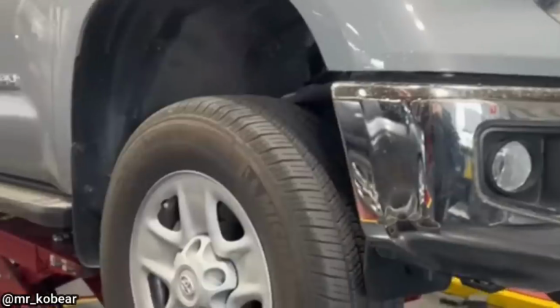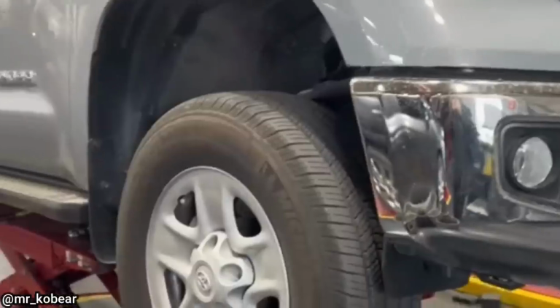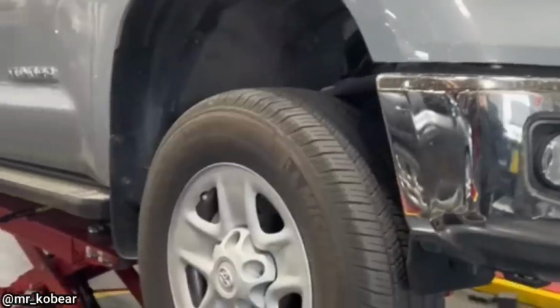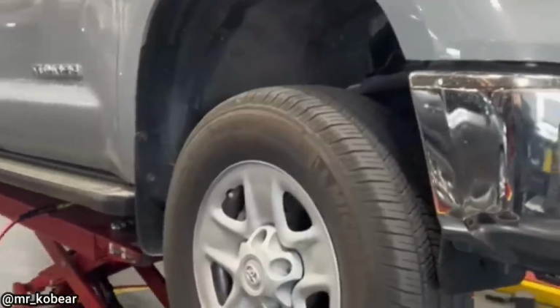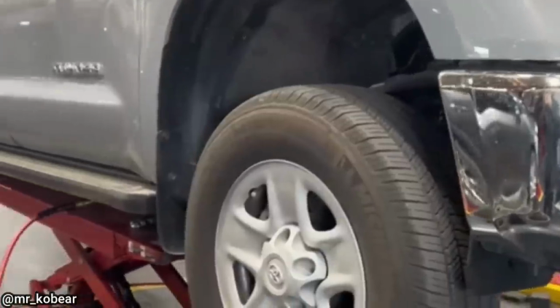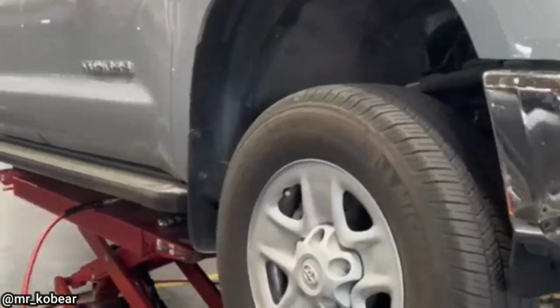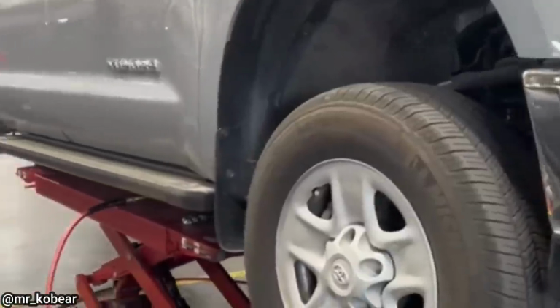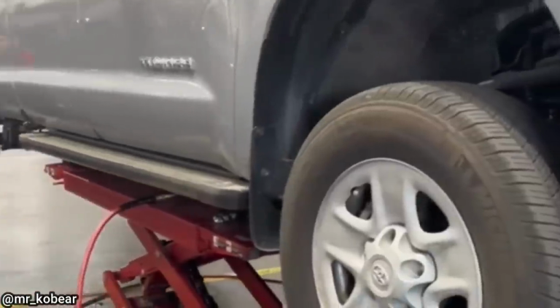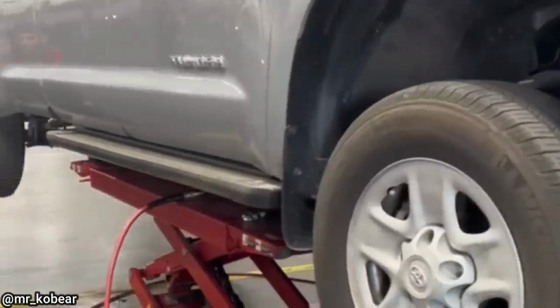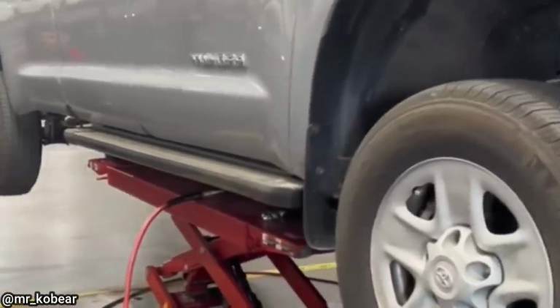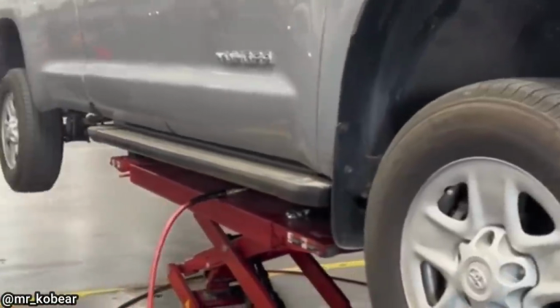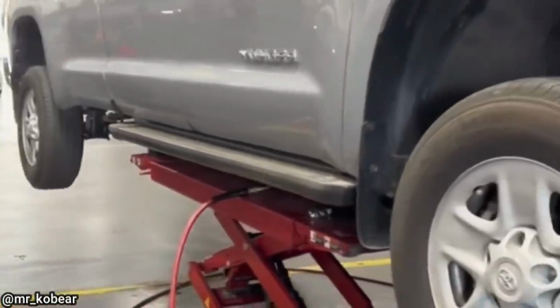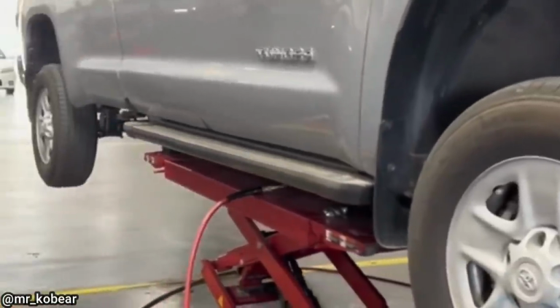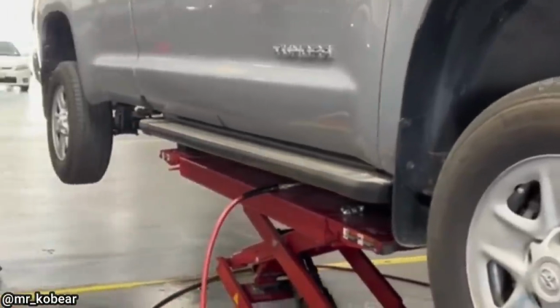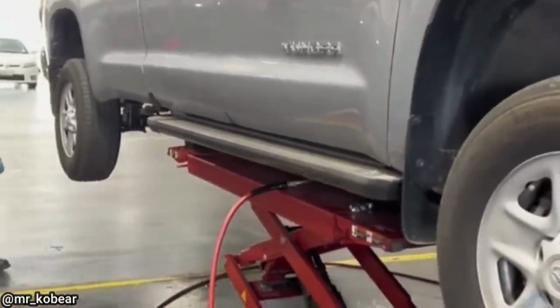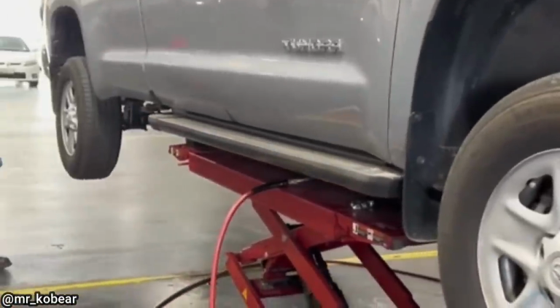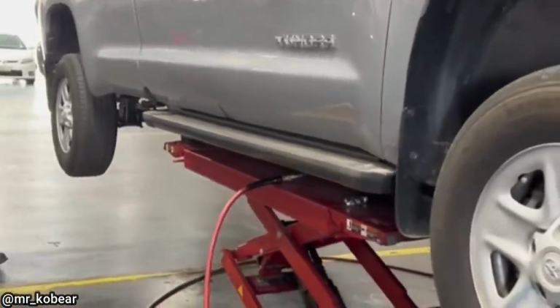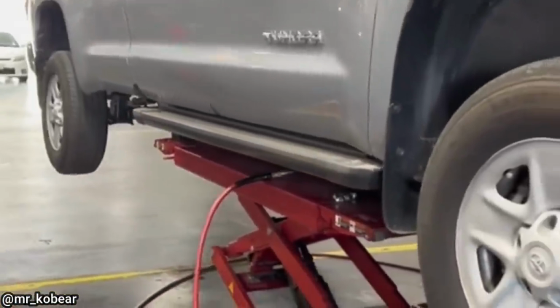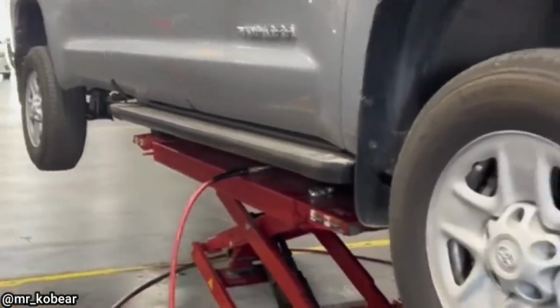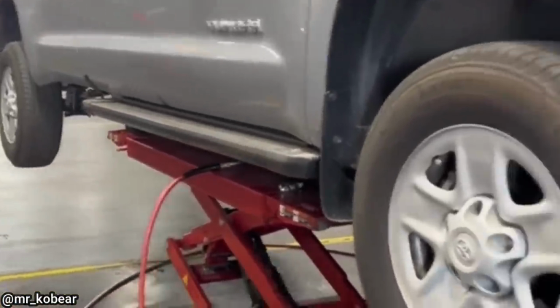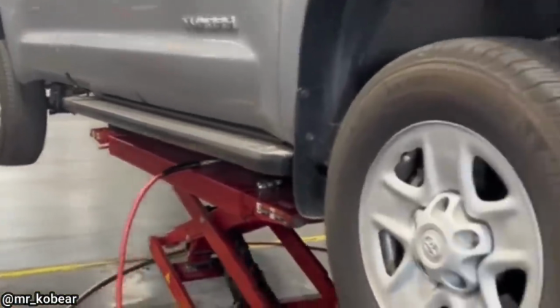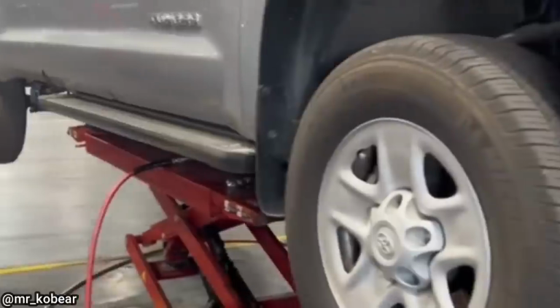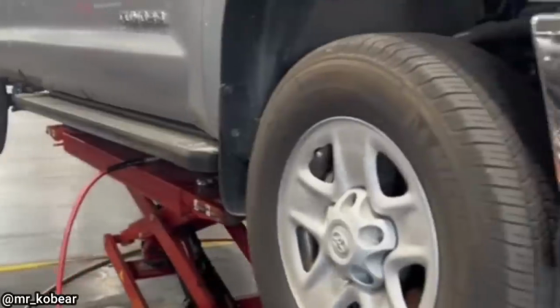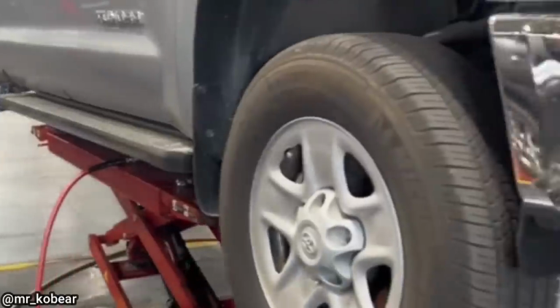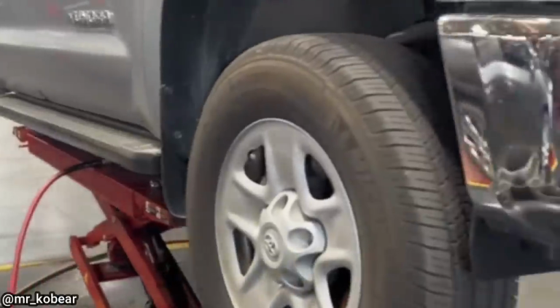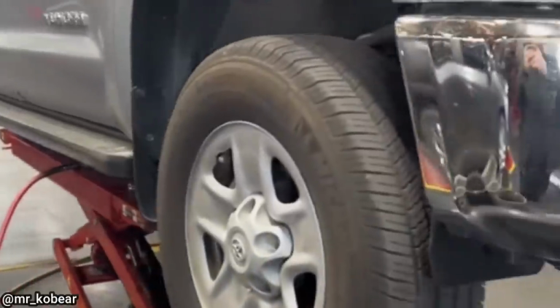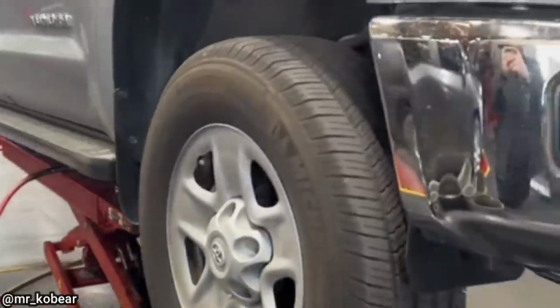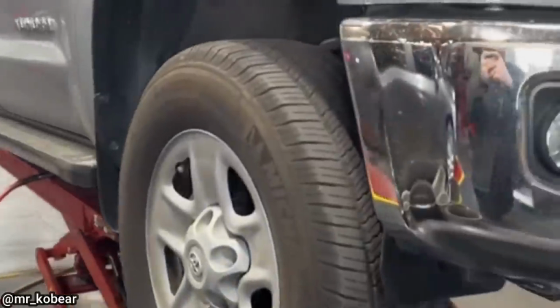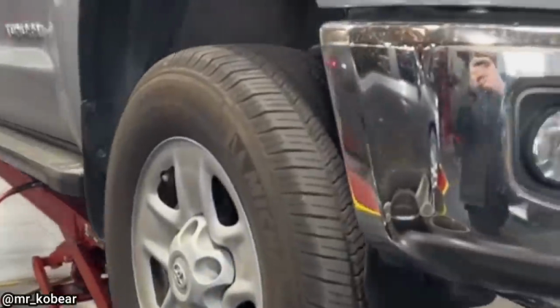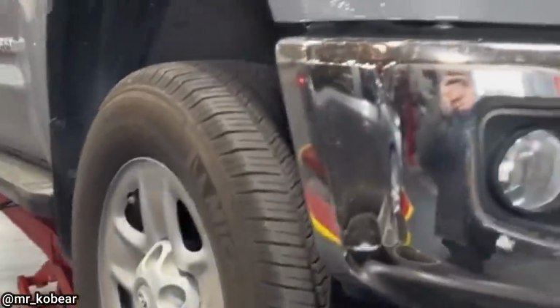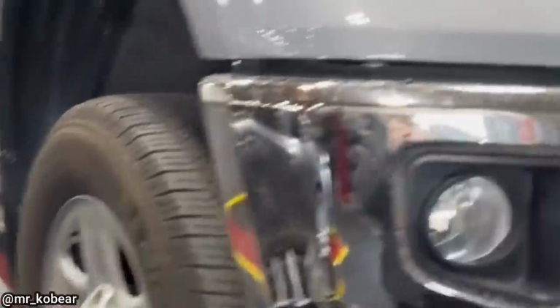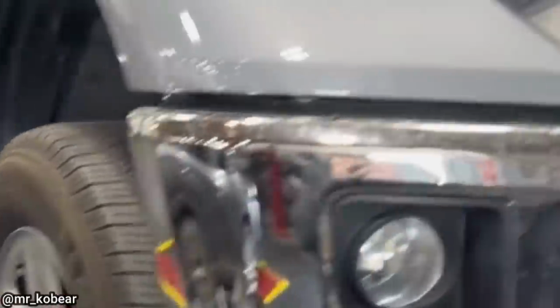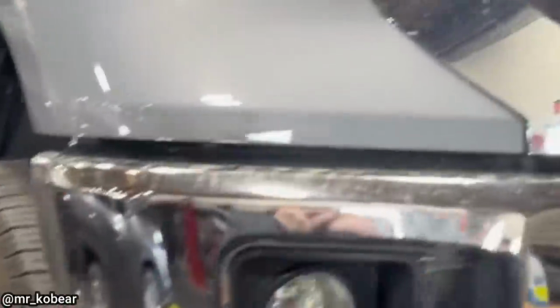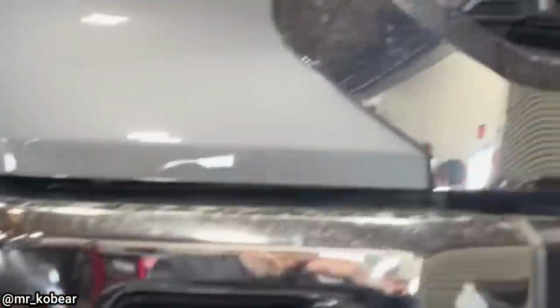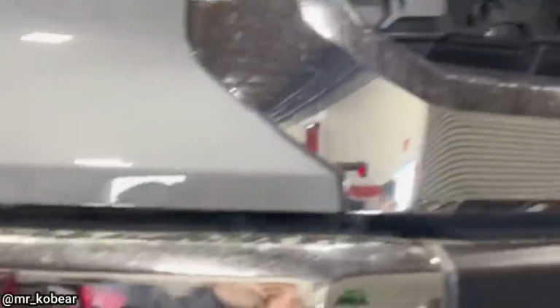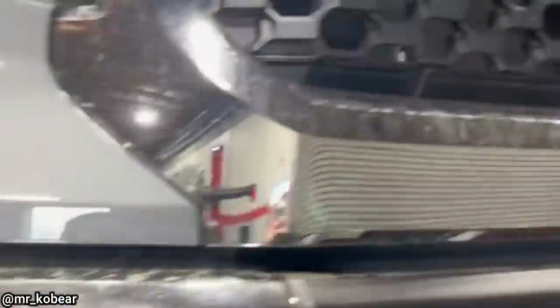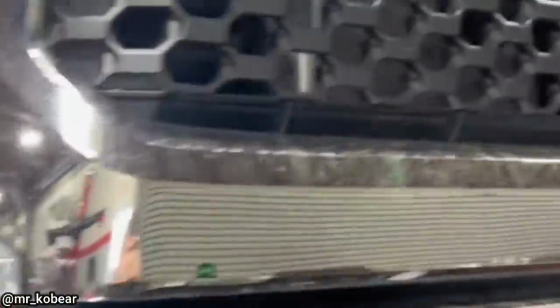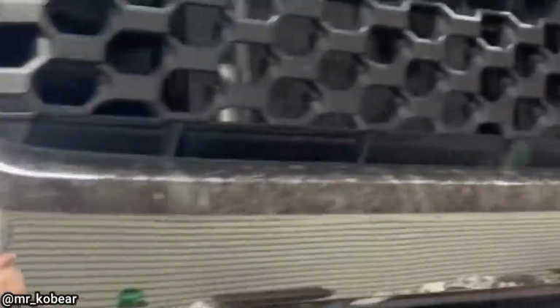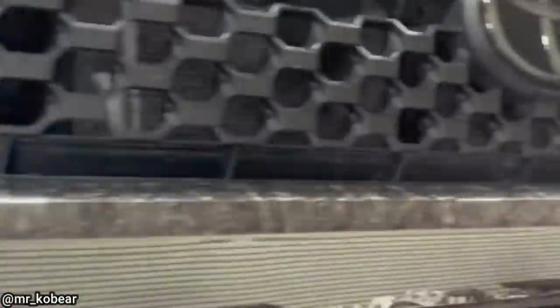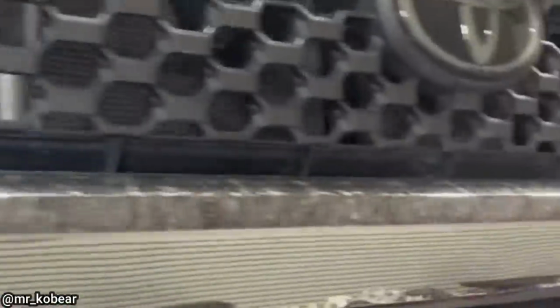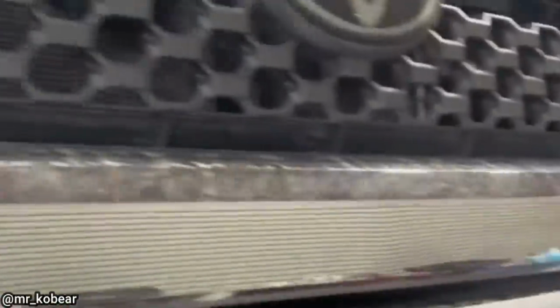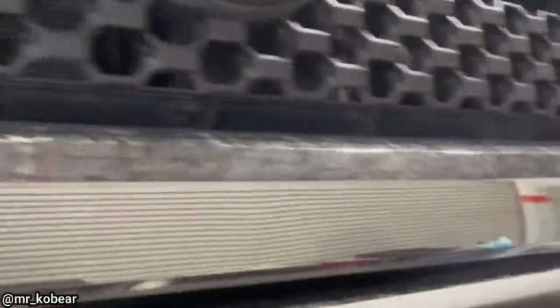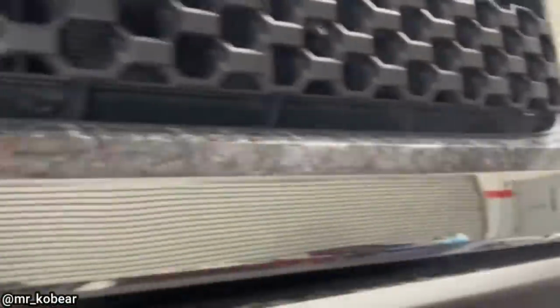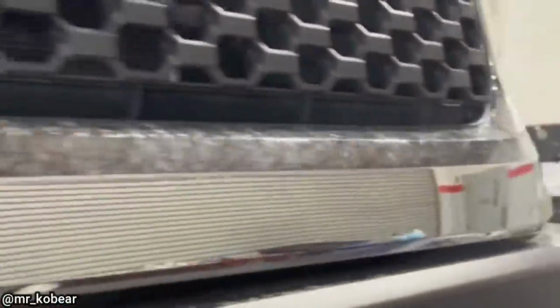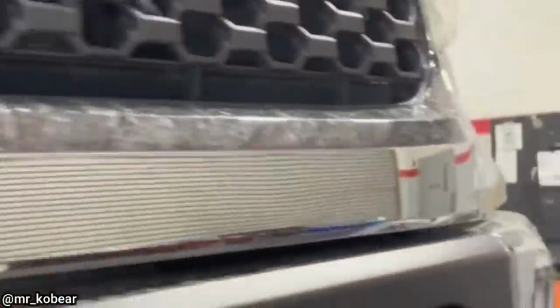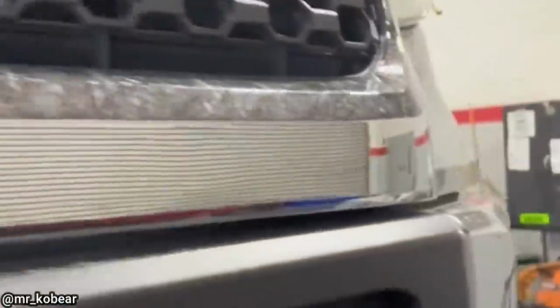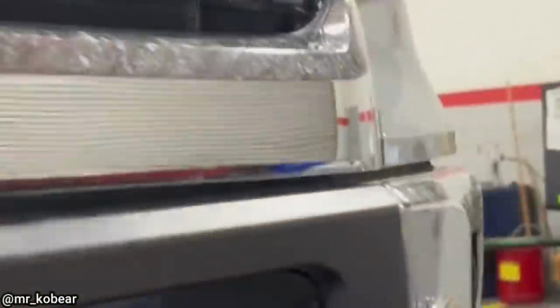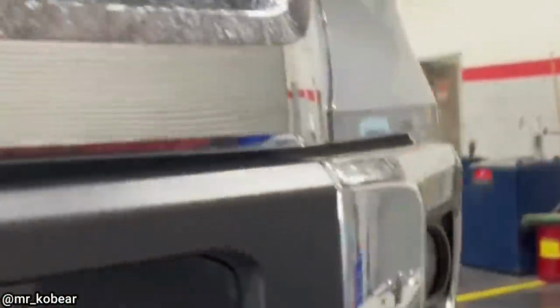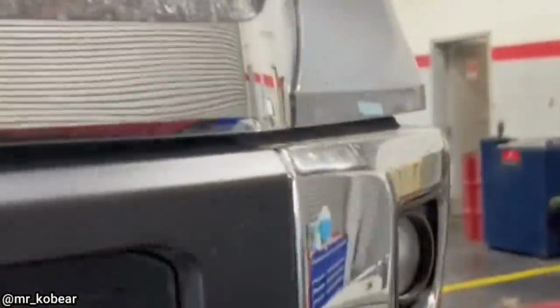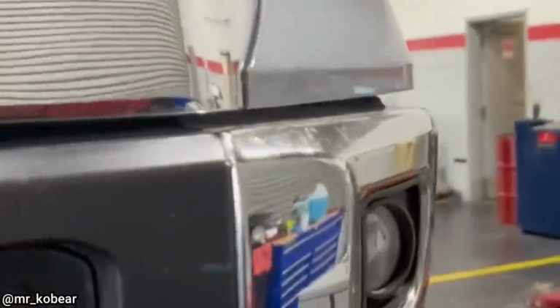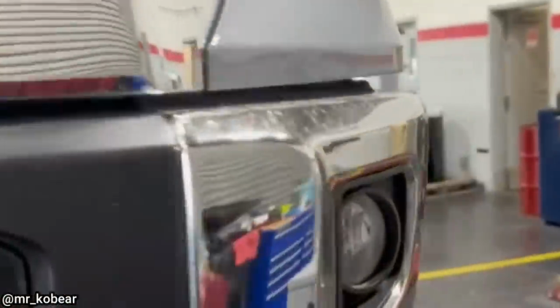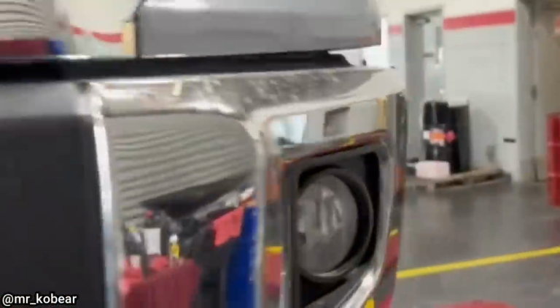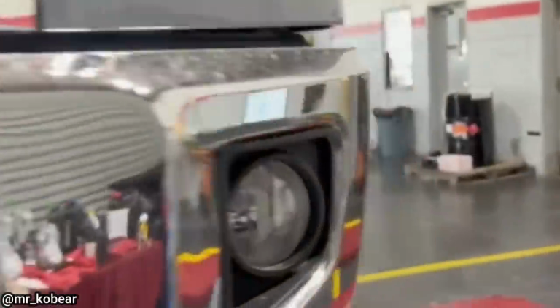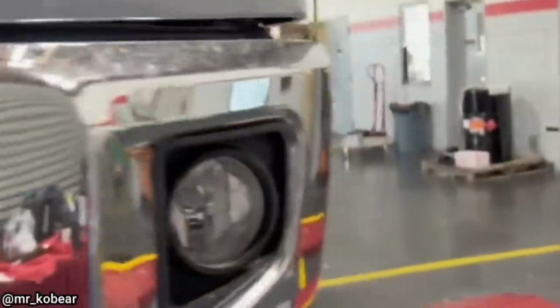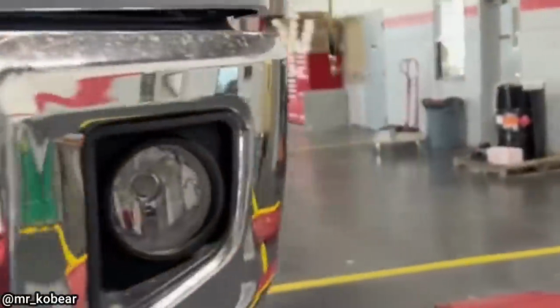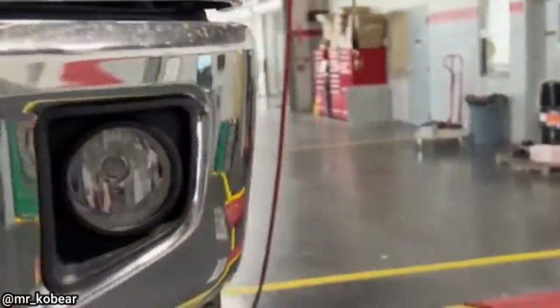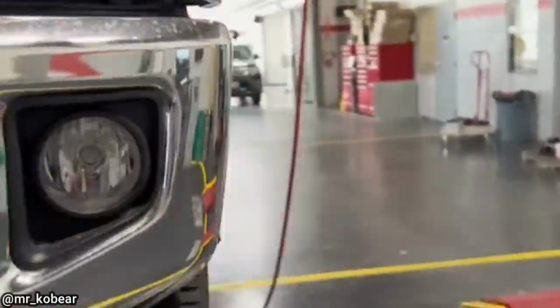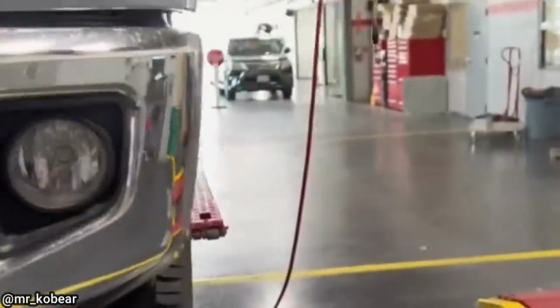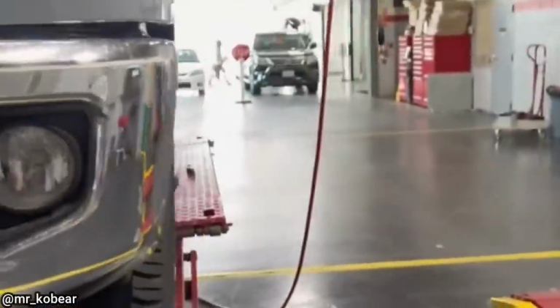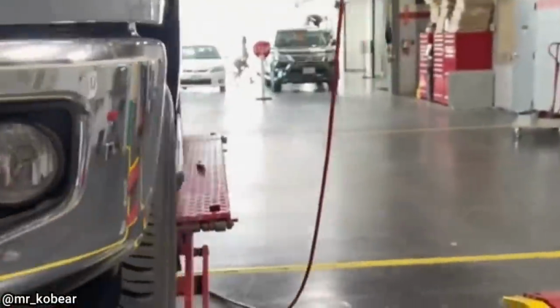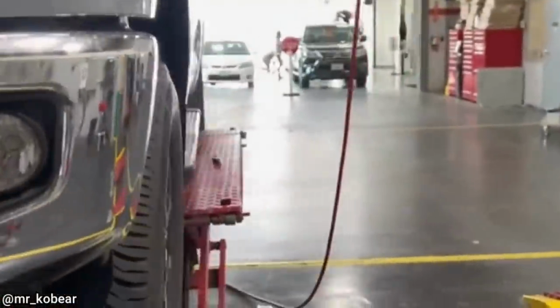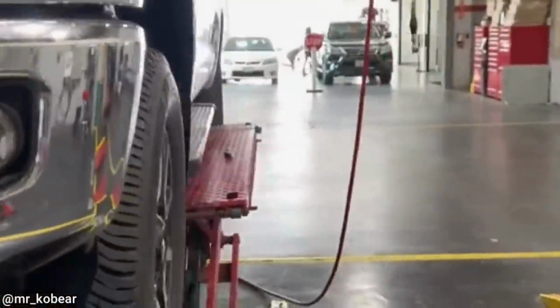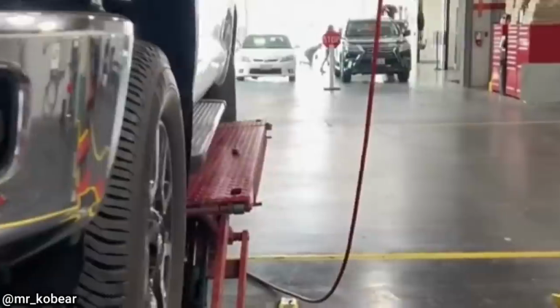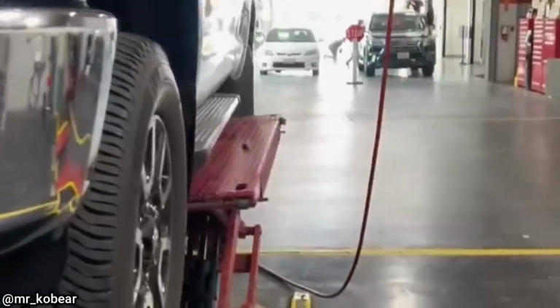This customer just bought this truck and brought it in for his service, but didn't notice they had different wheels on each side until the technician pointed it out.